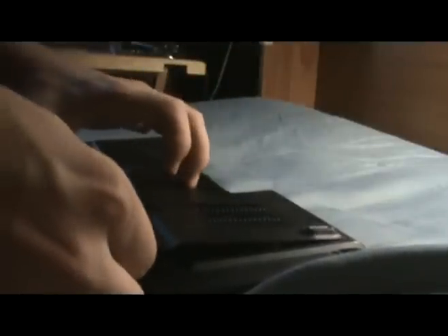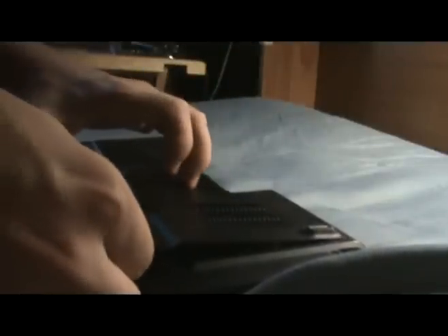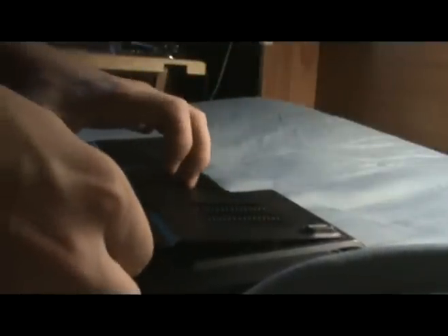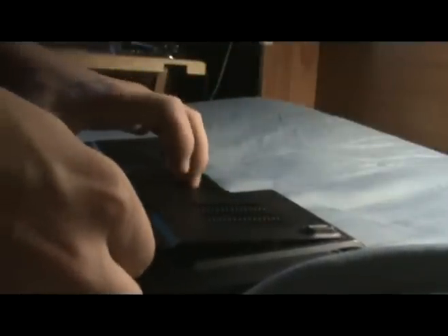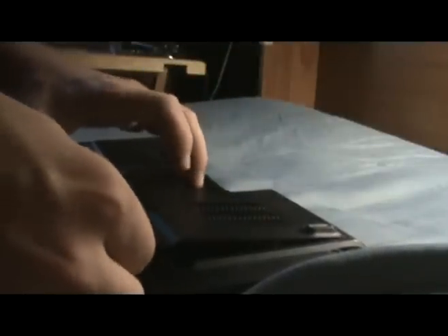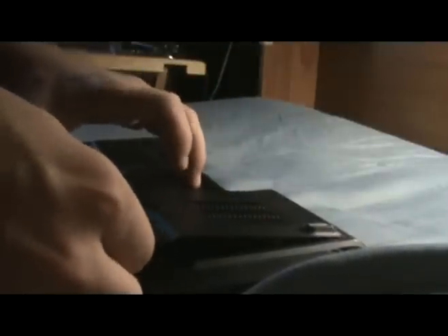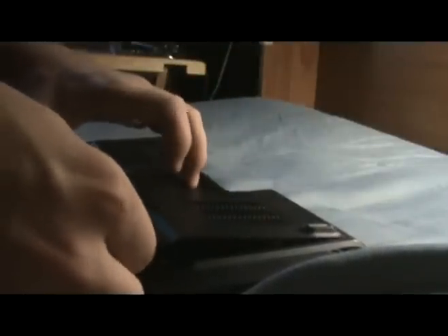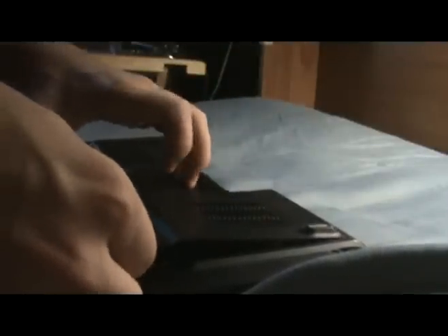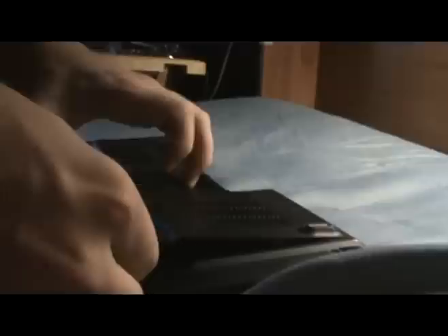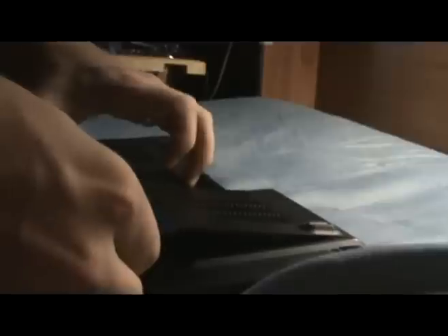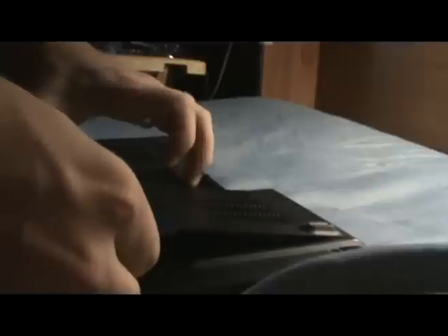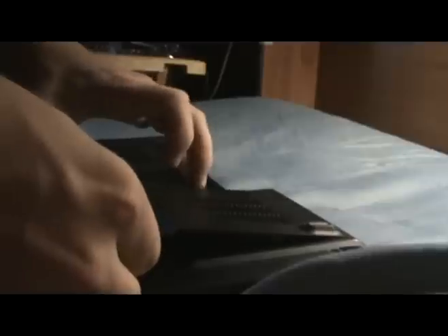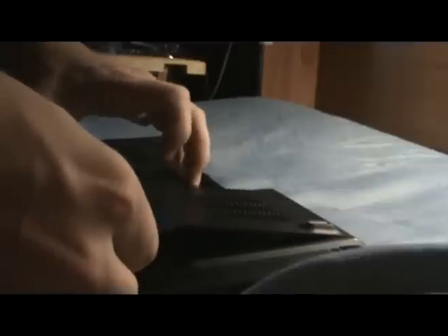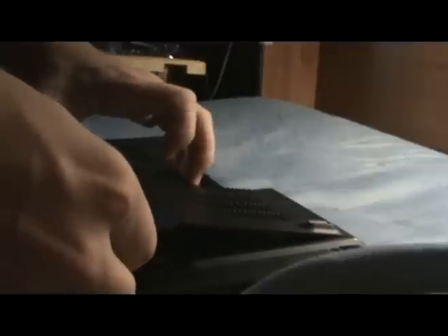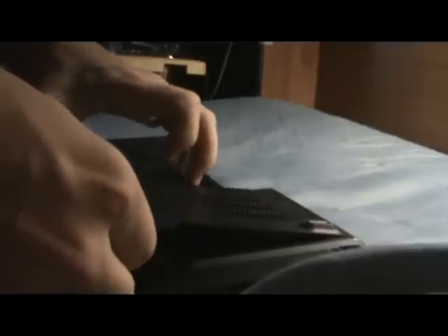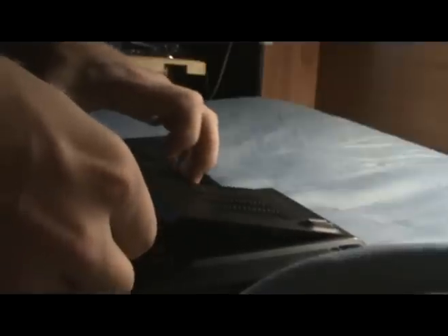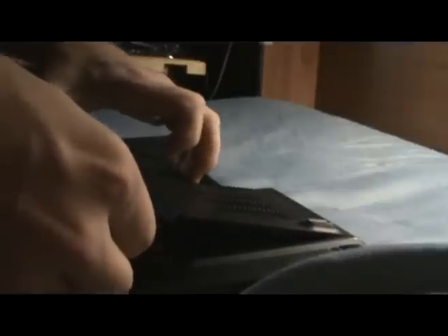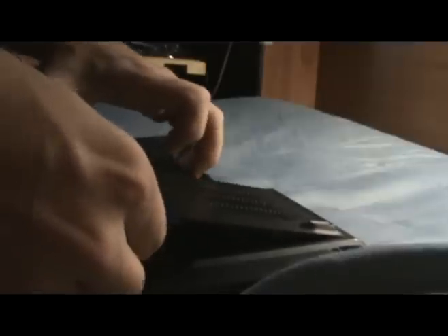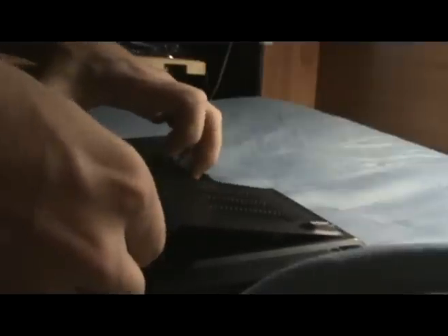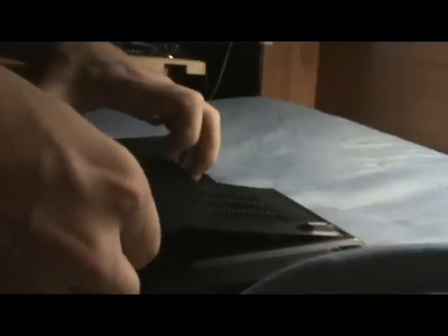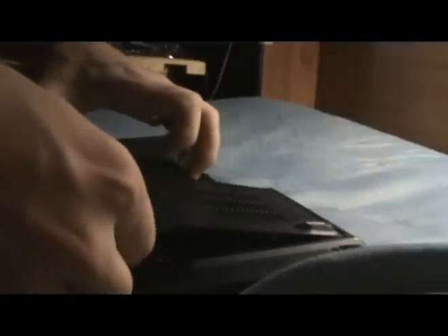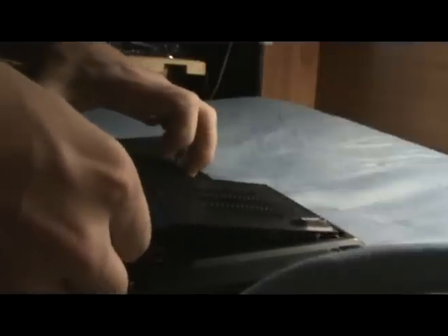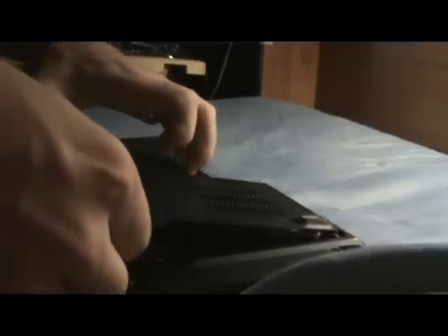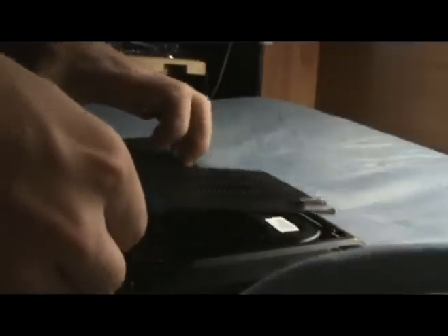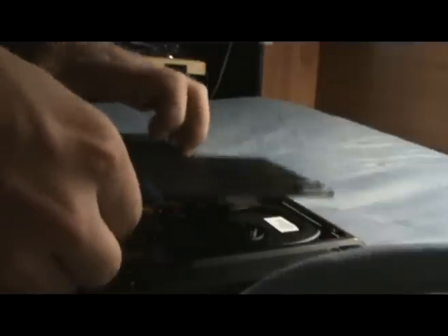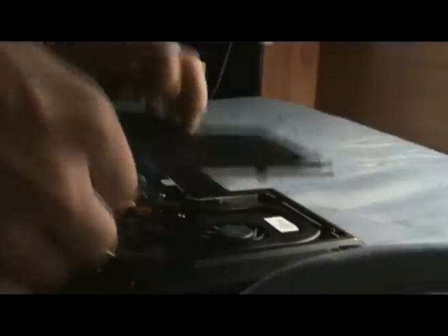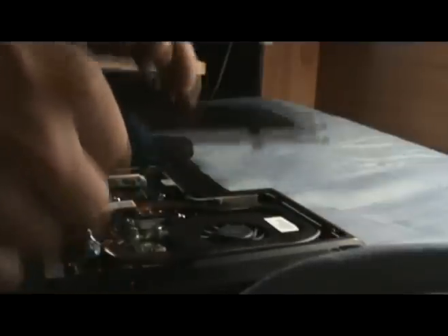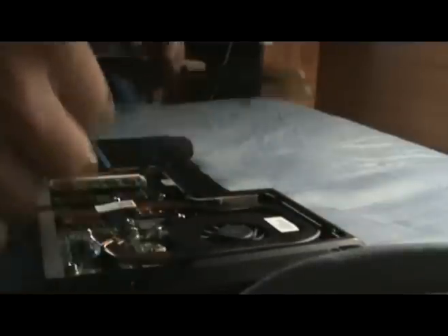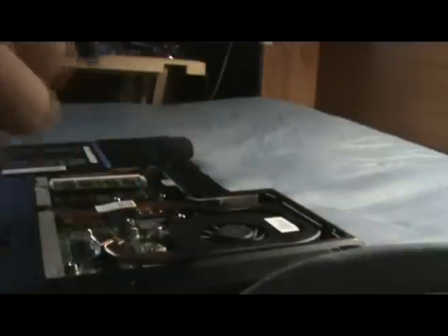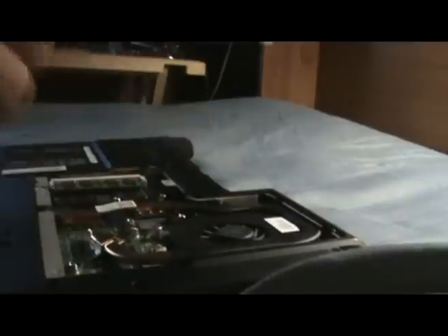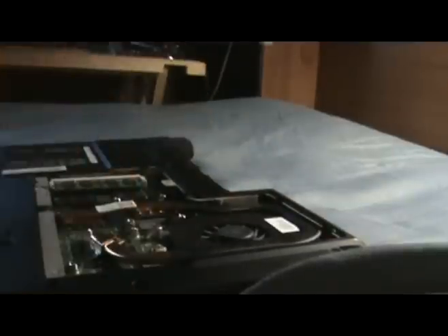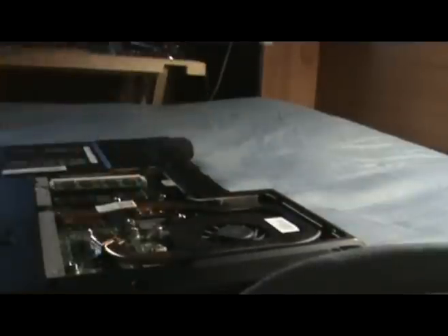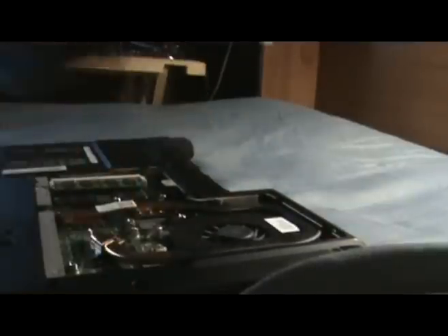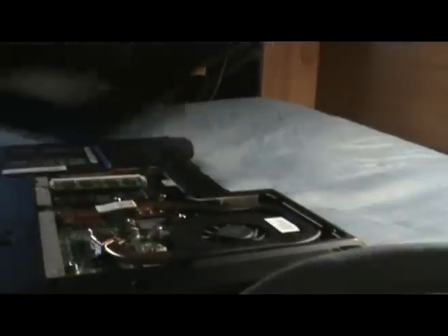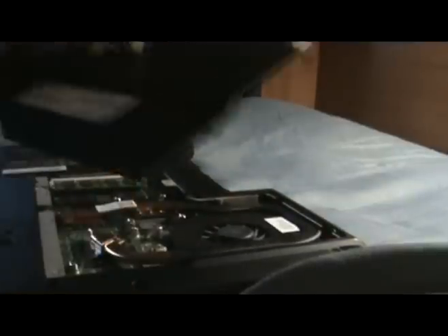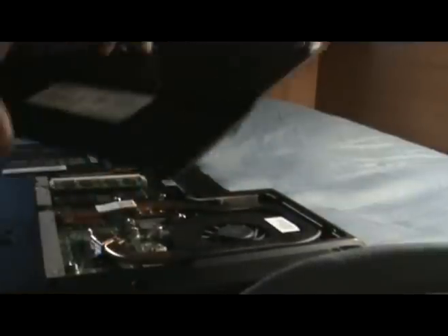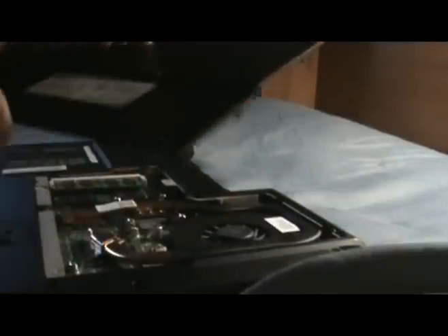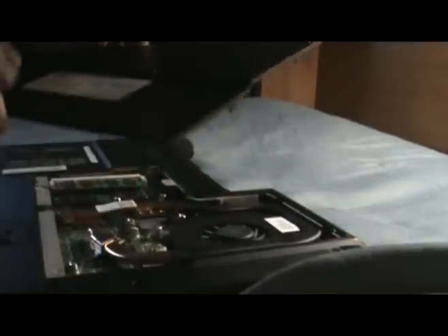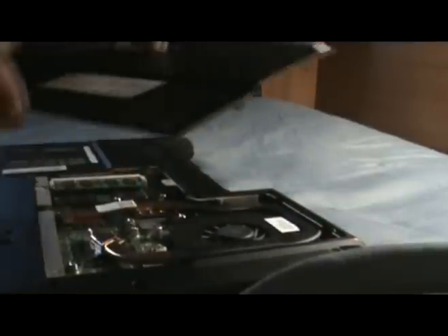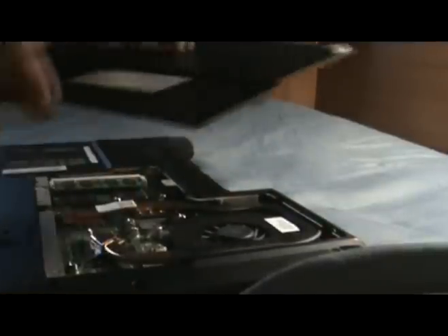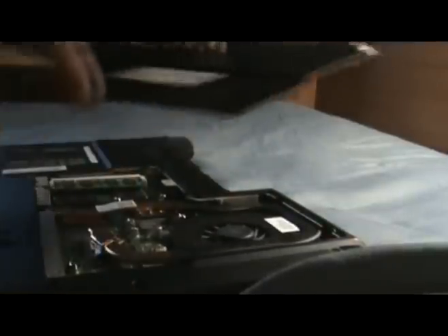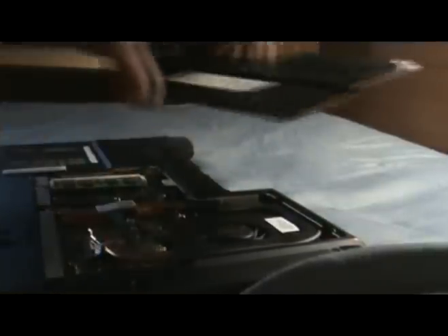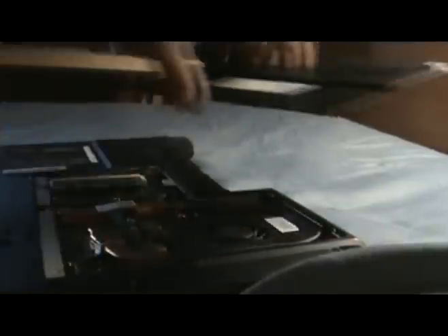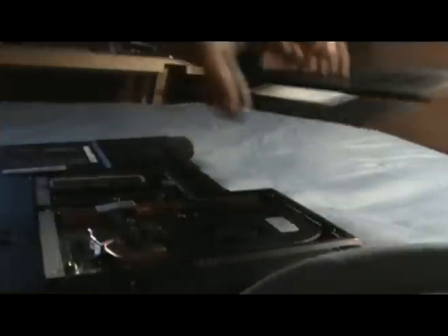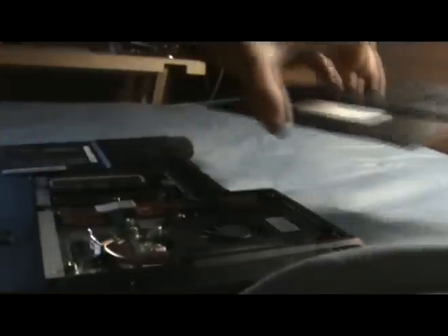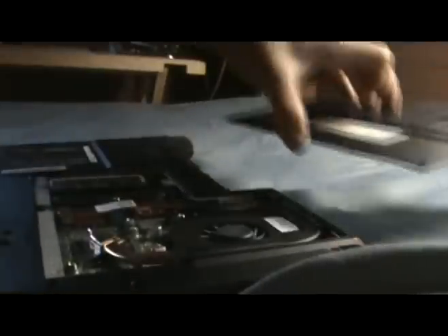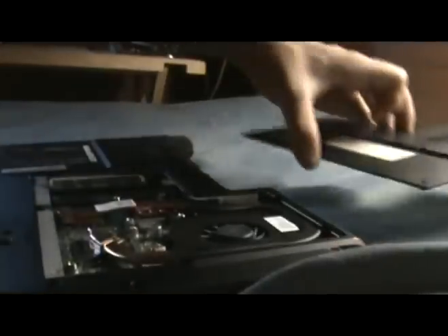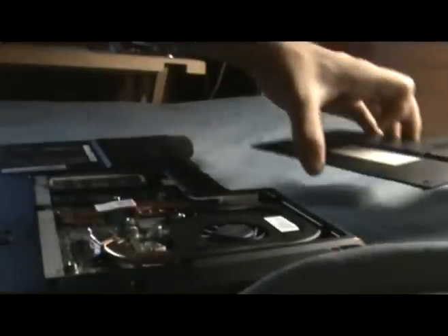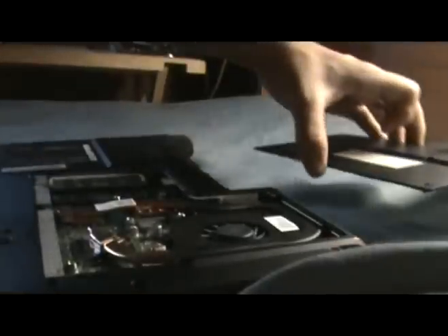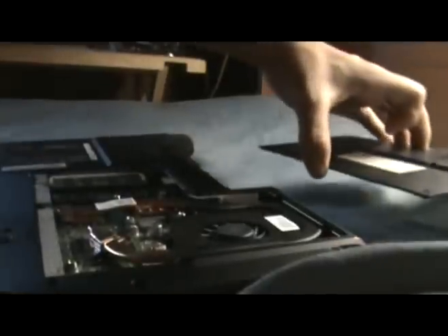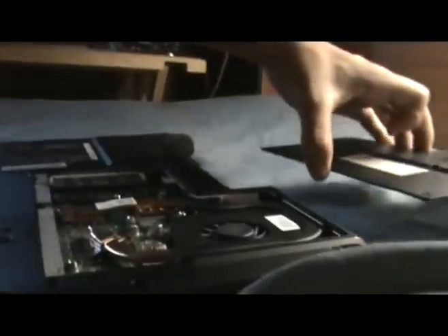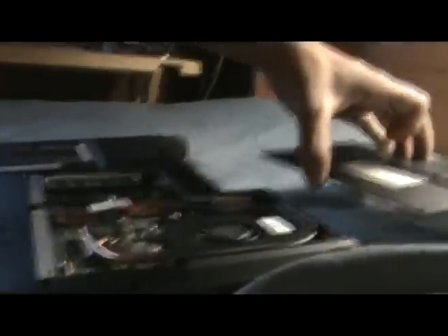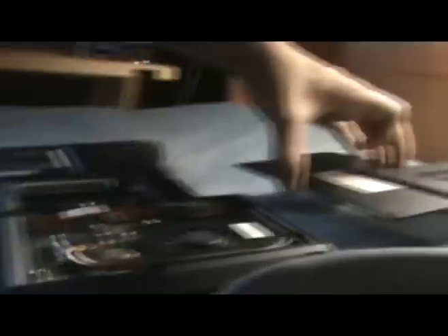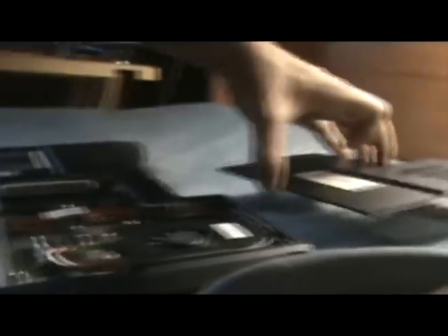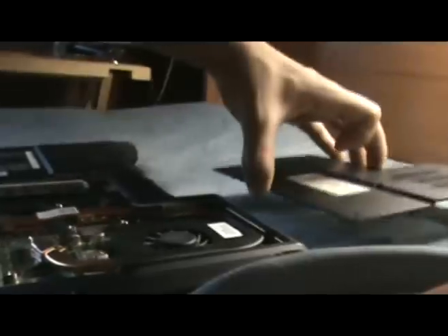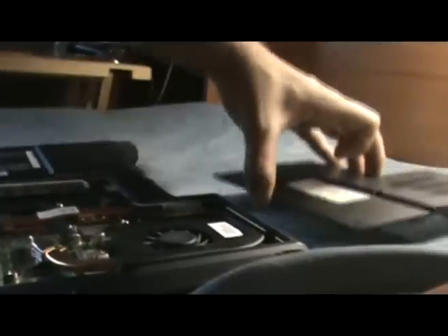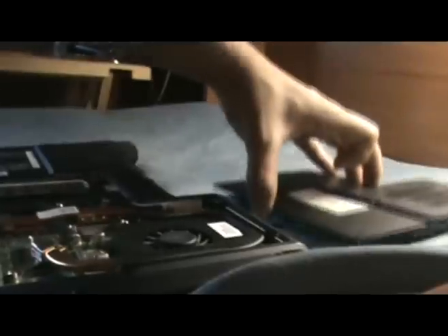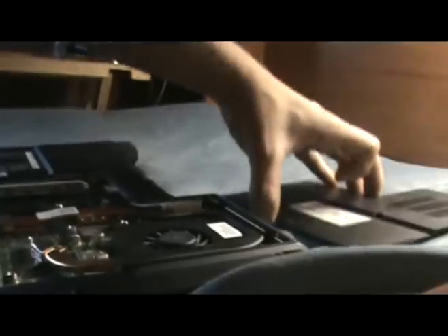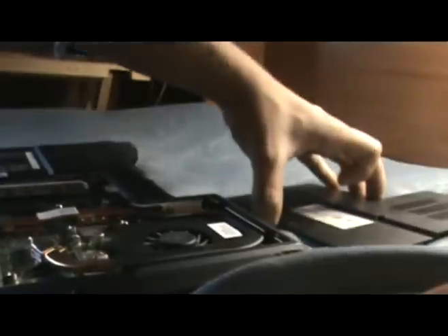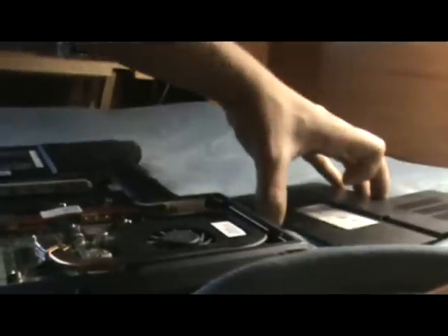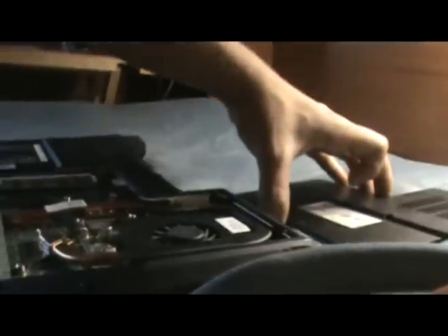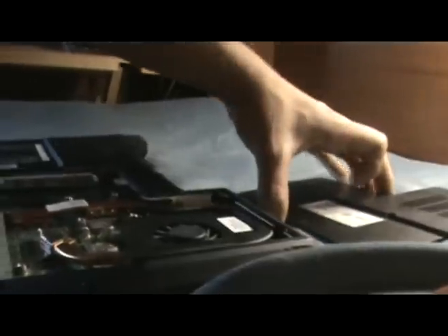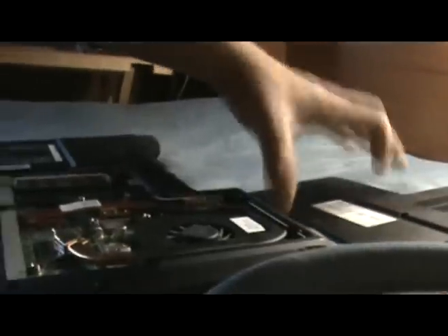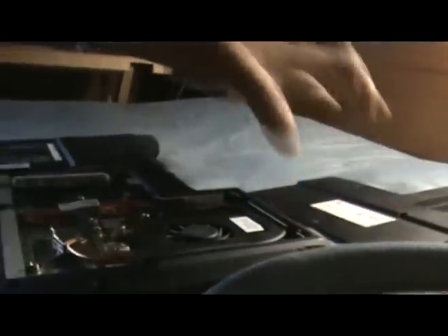And then you can just remove that panel — it might take a little work but you can pop it out. I like to leave the screws in place so I don't lose them, but I'm going to put that over to the side.